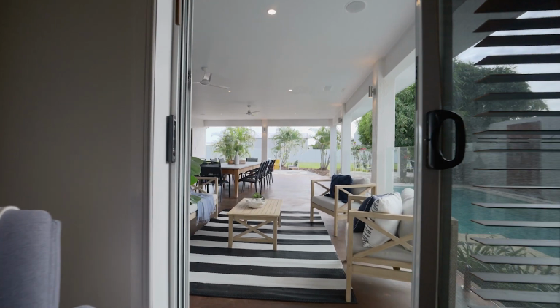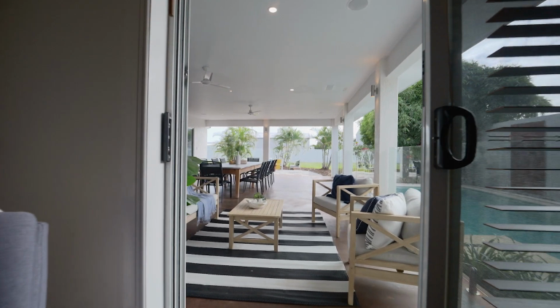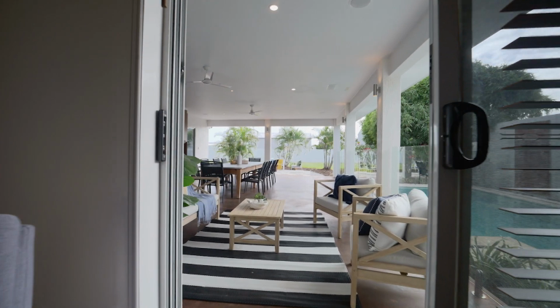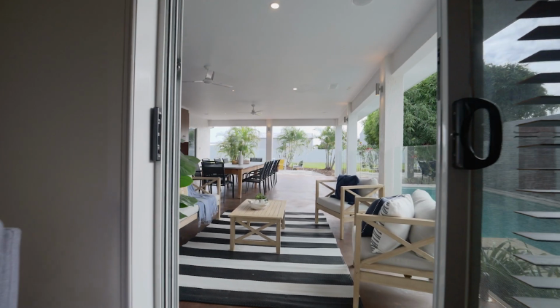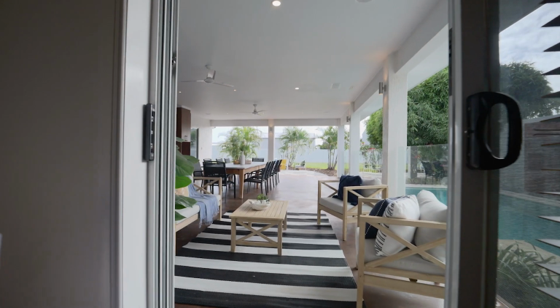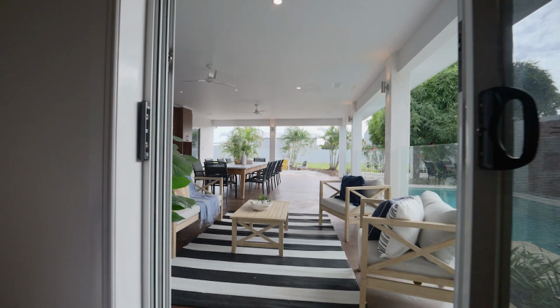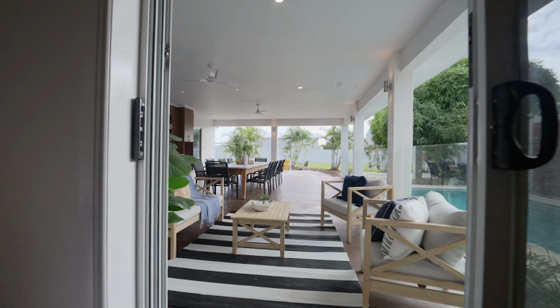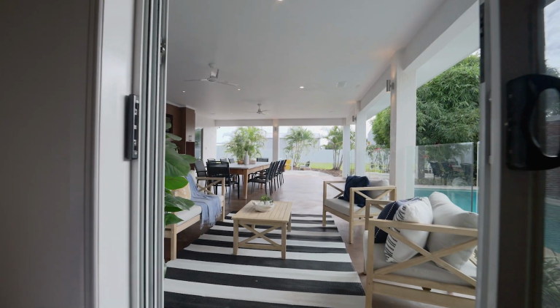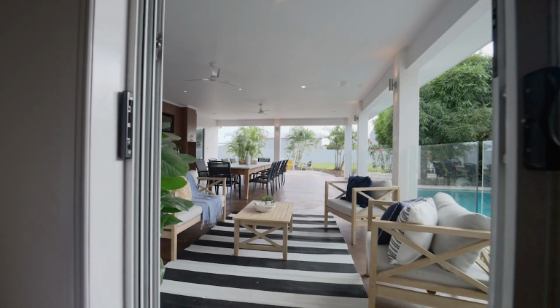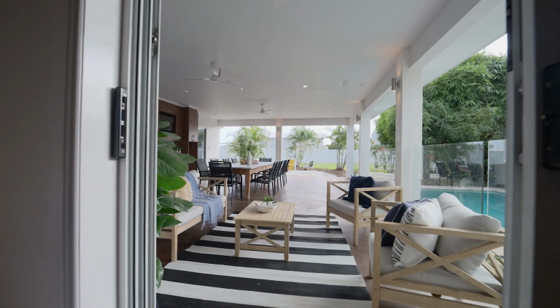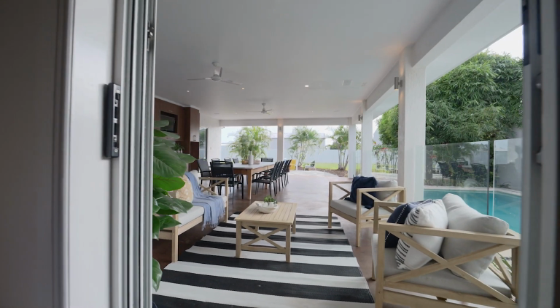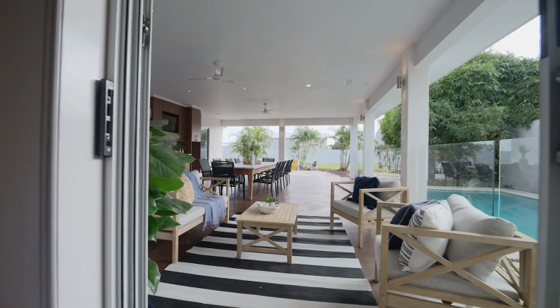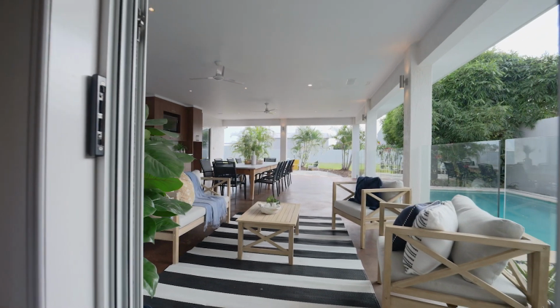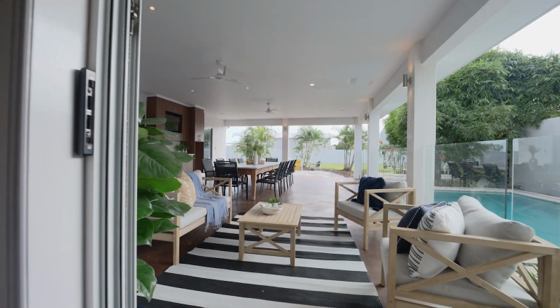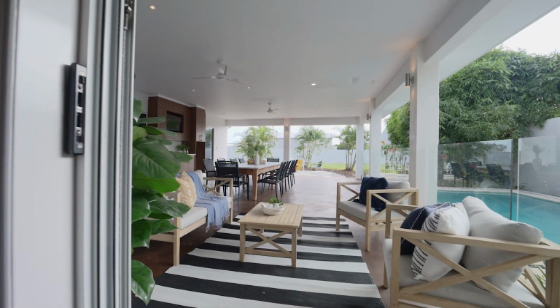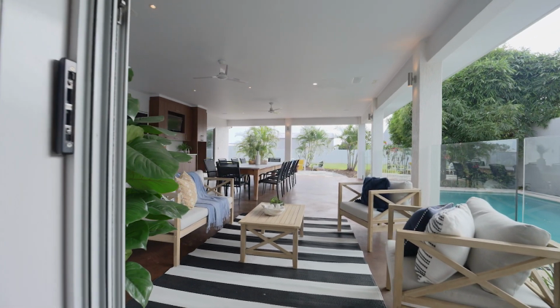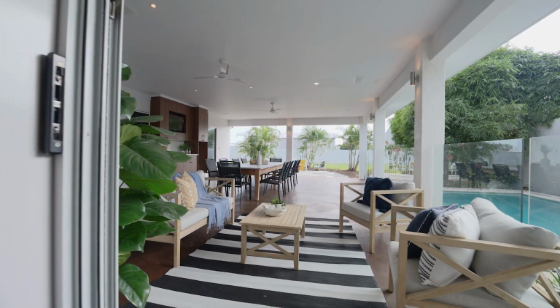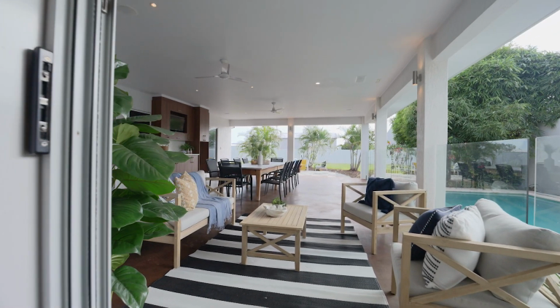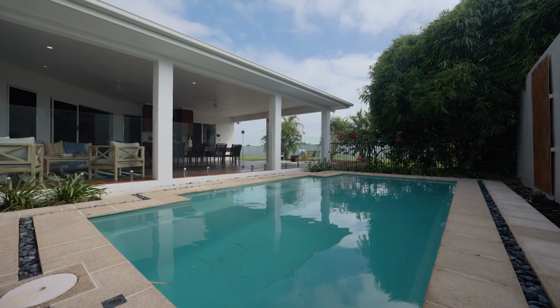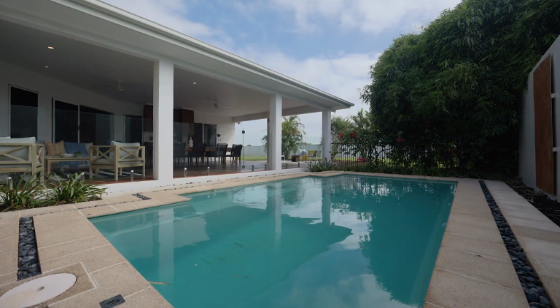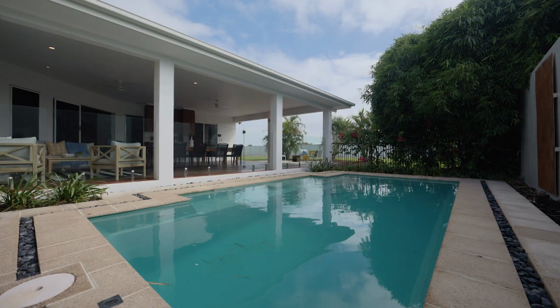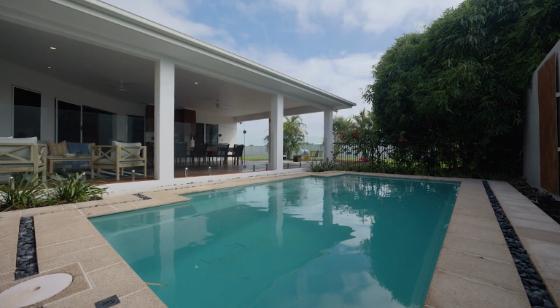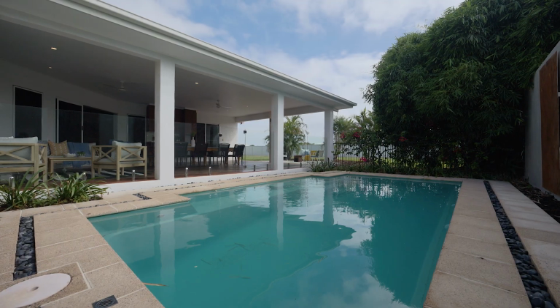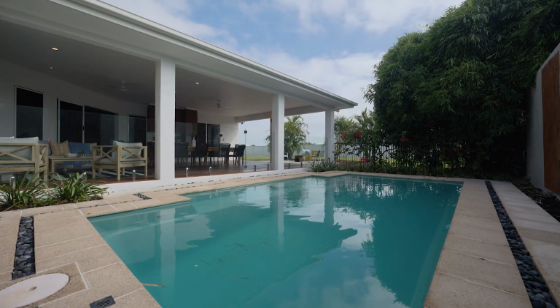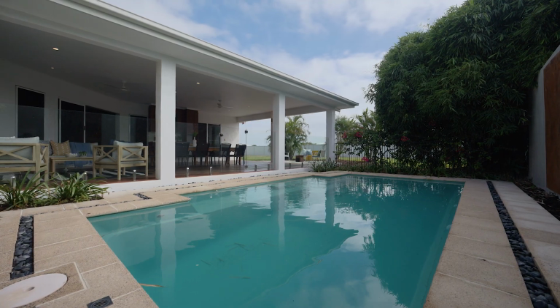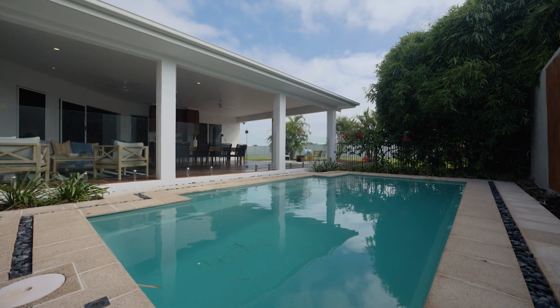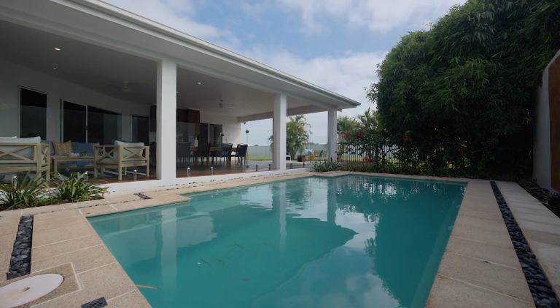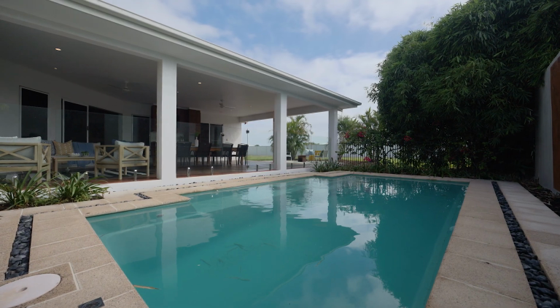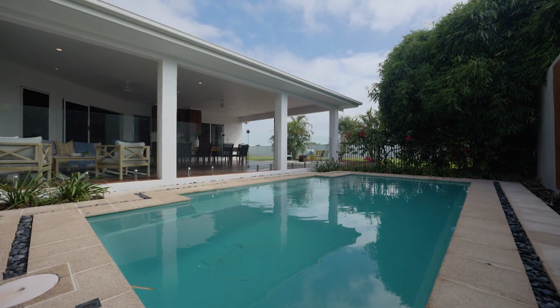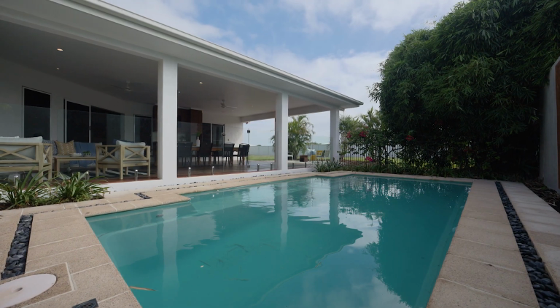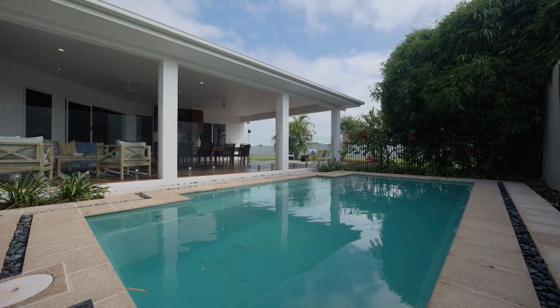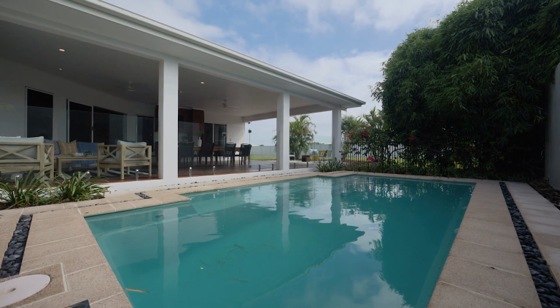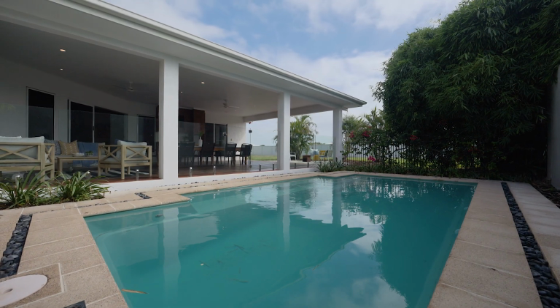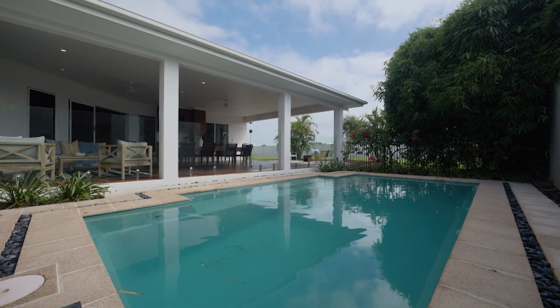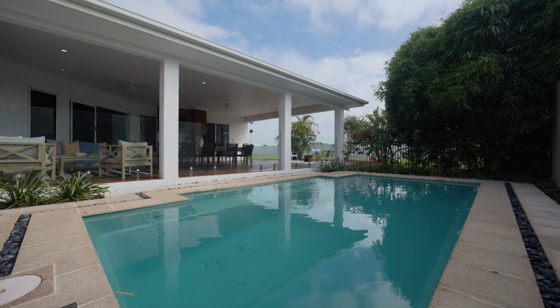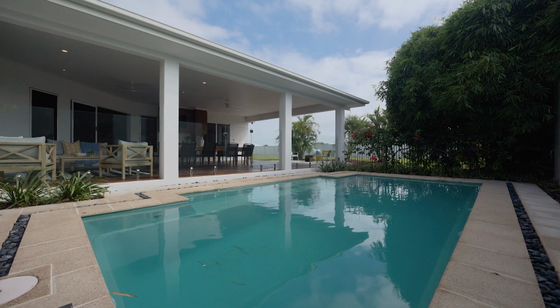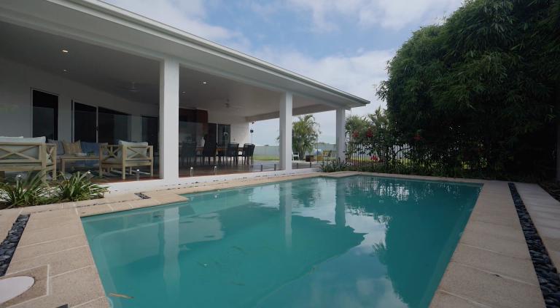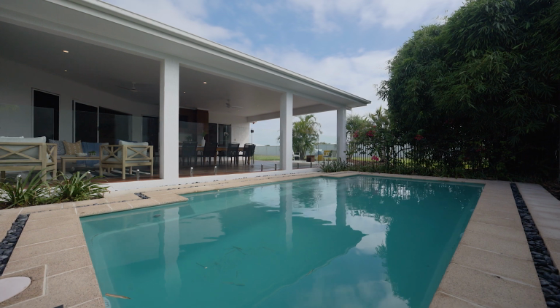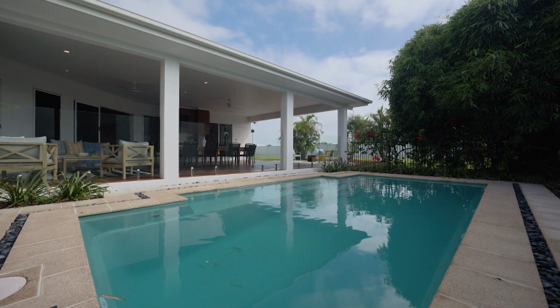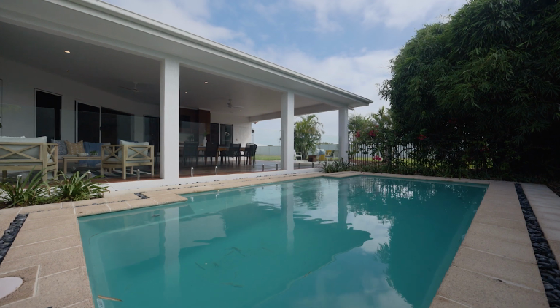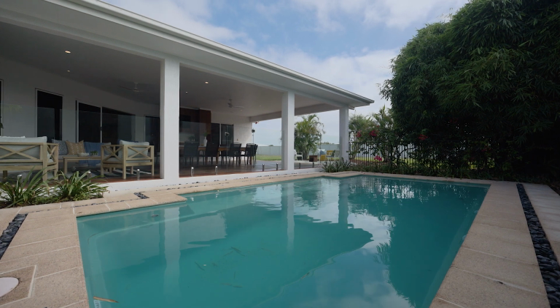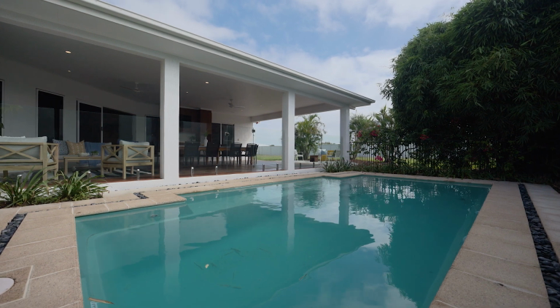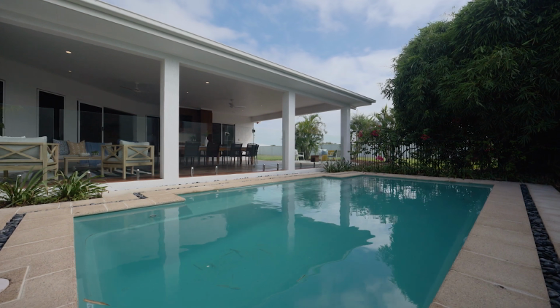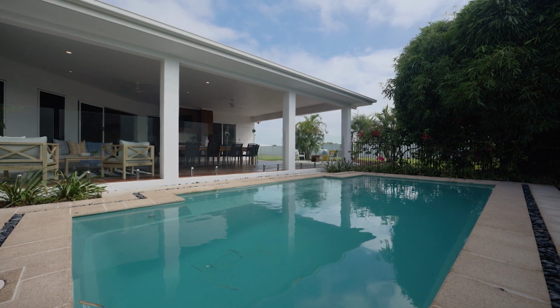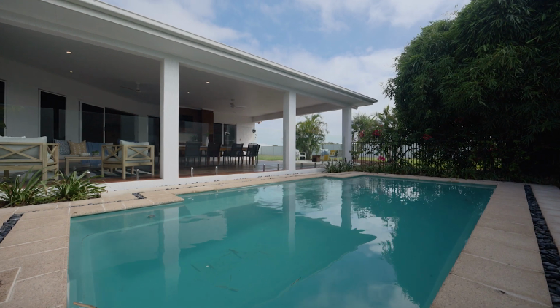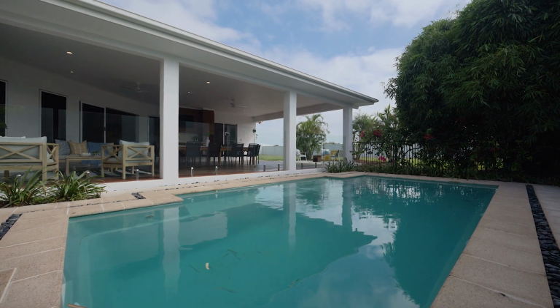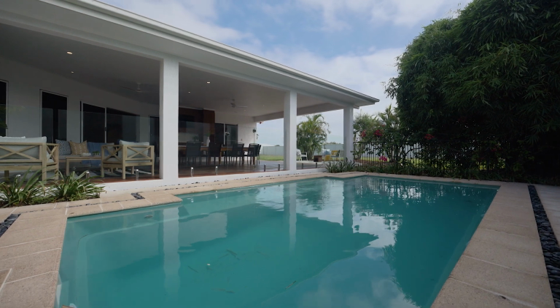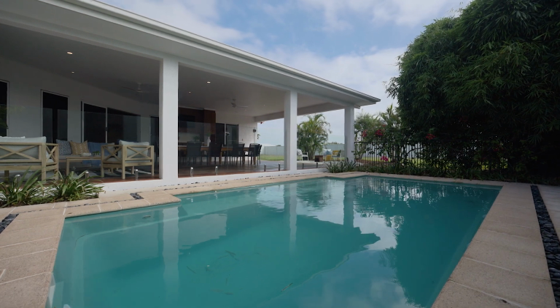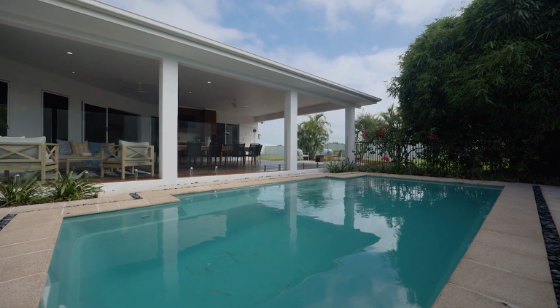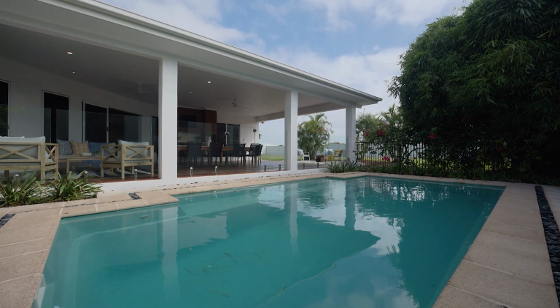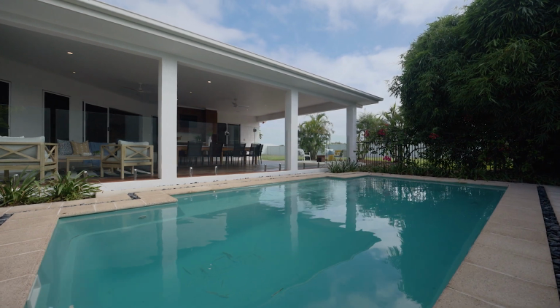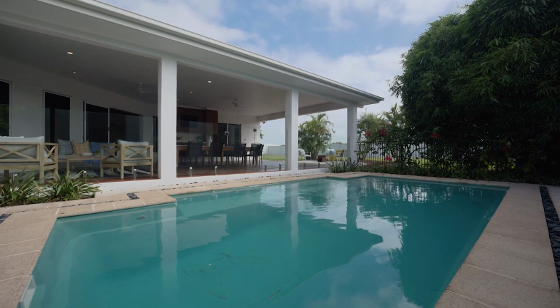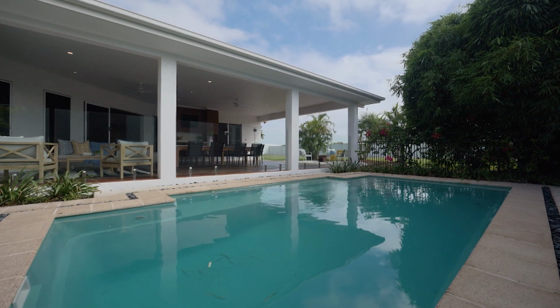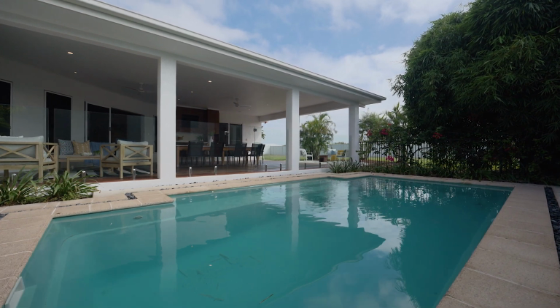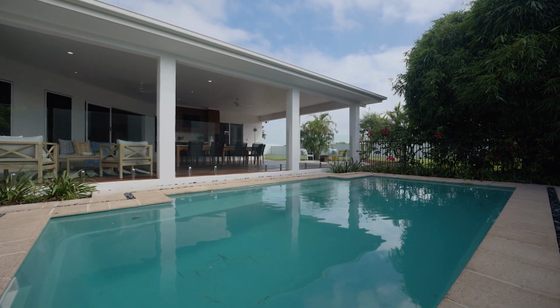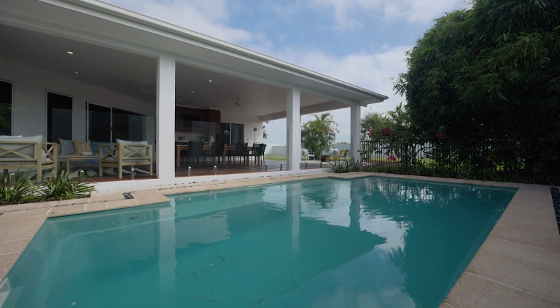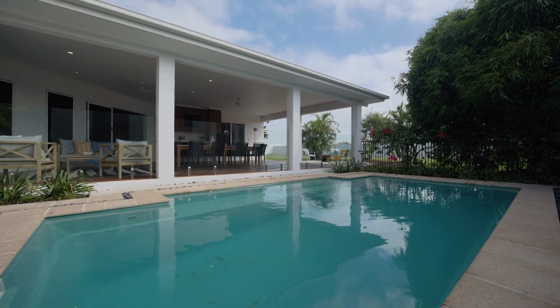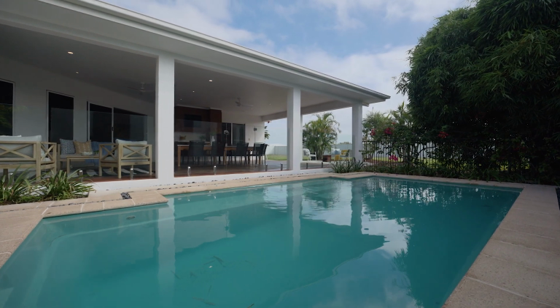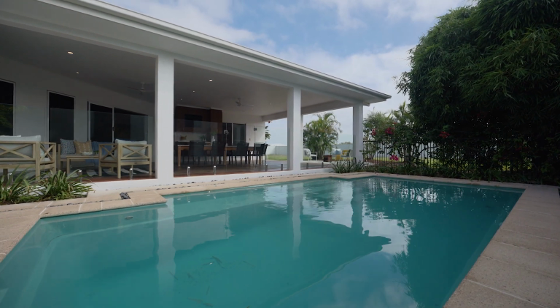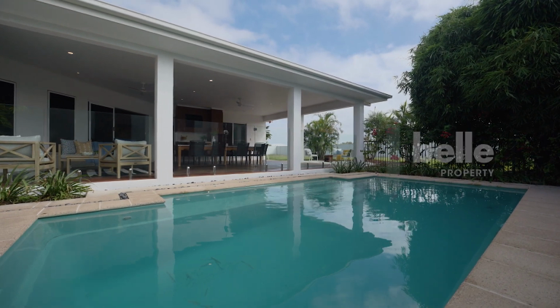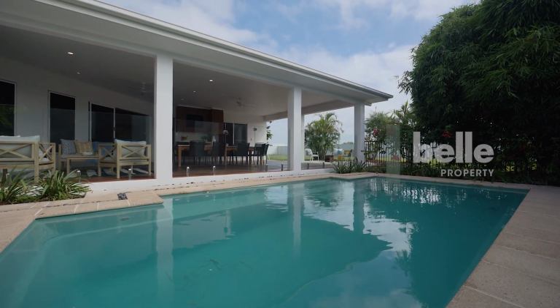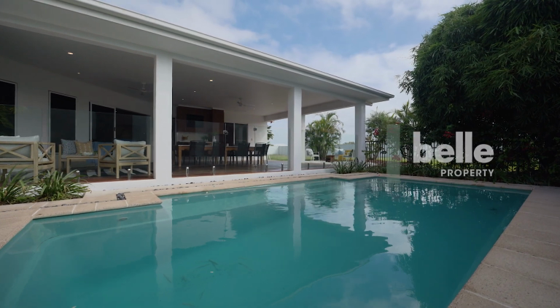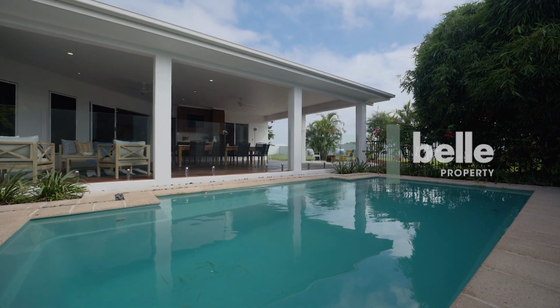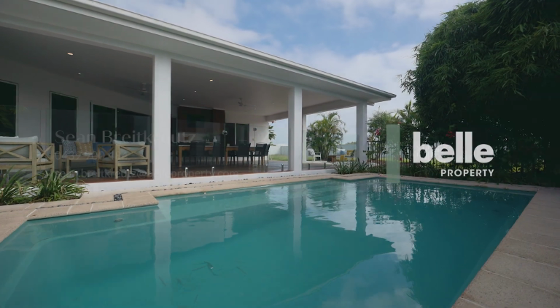Located in booming Mount Lowe, and rare to the market, homes with this much living potential never last long. Make sure you see us here this weekend.